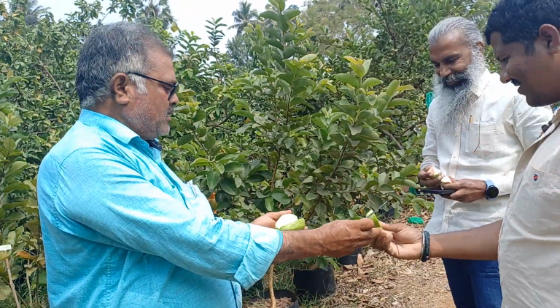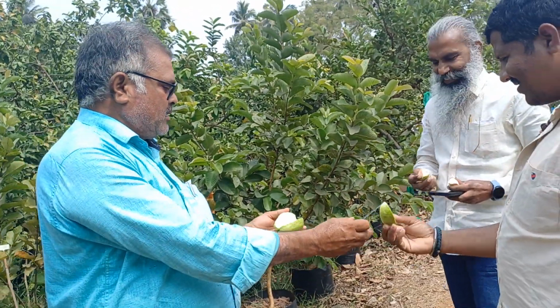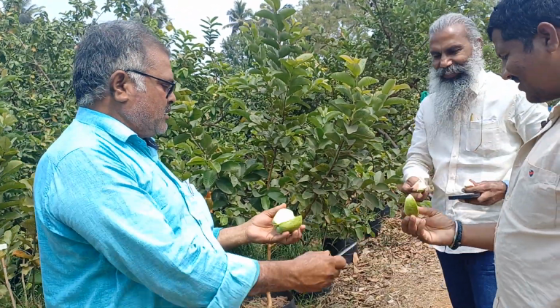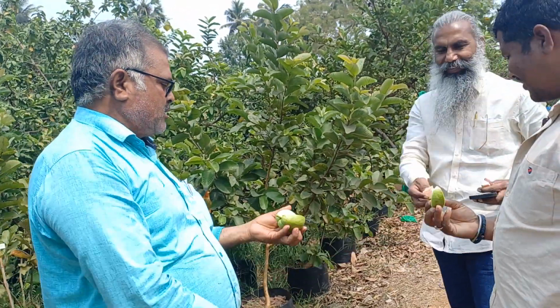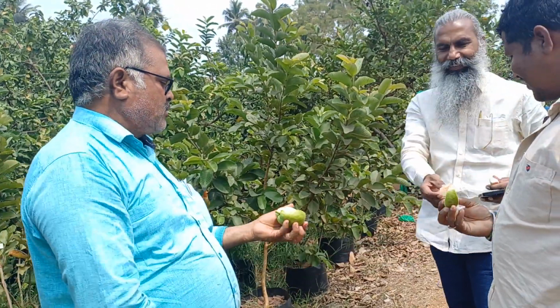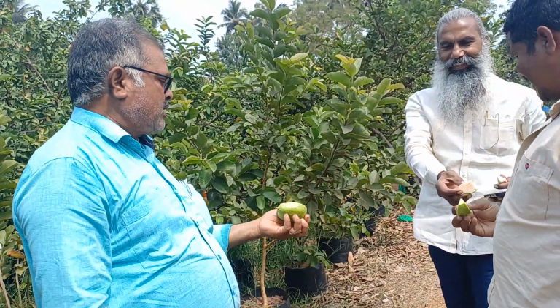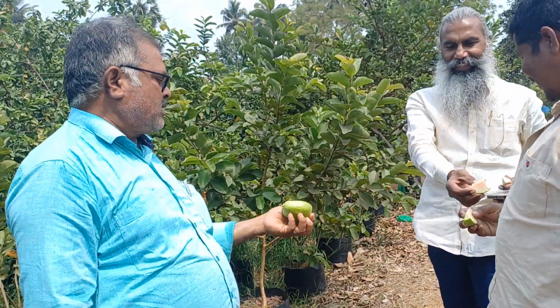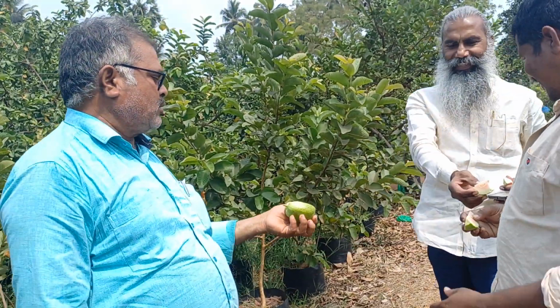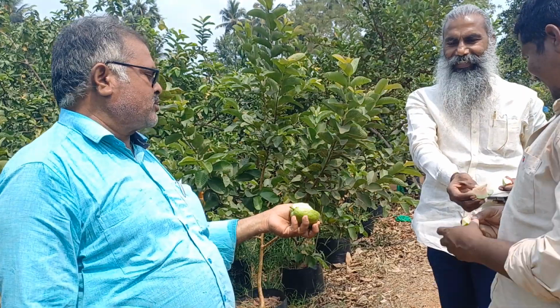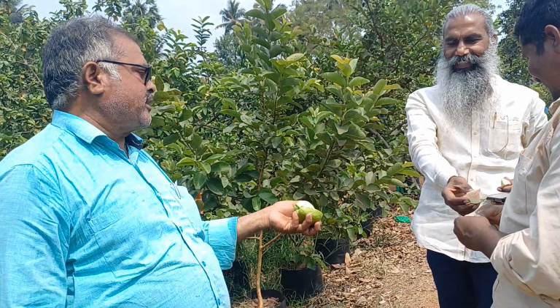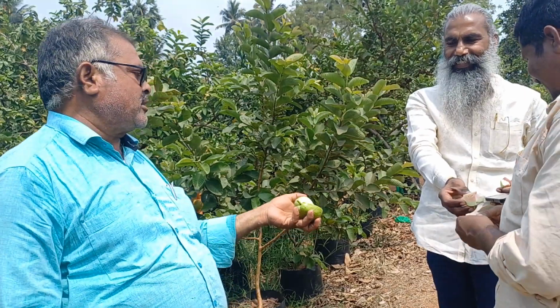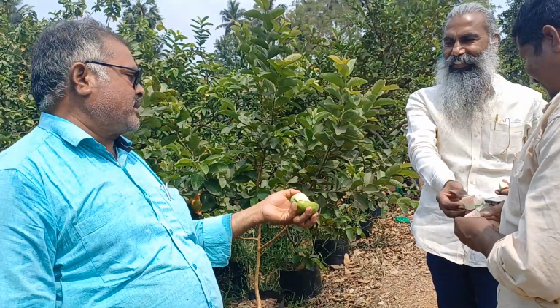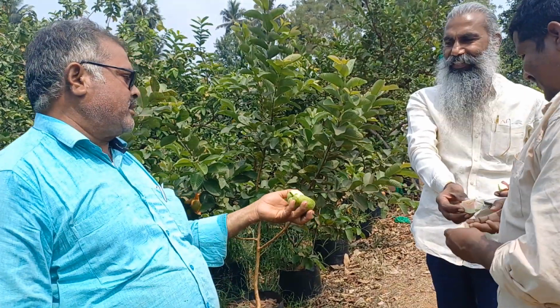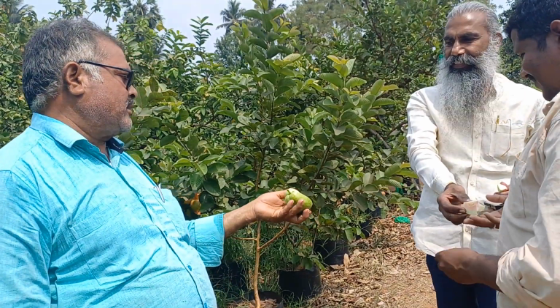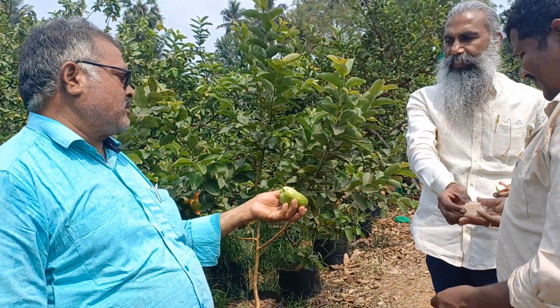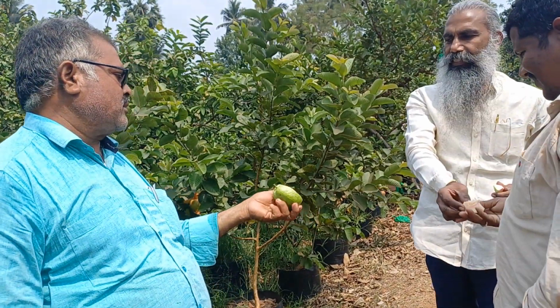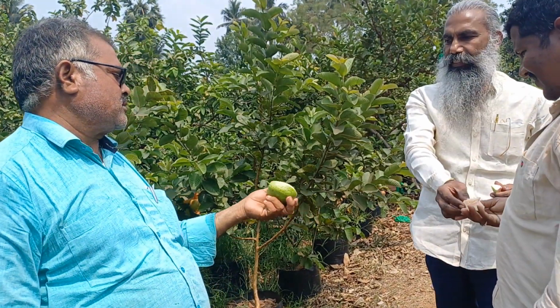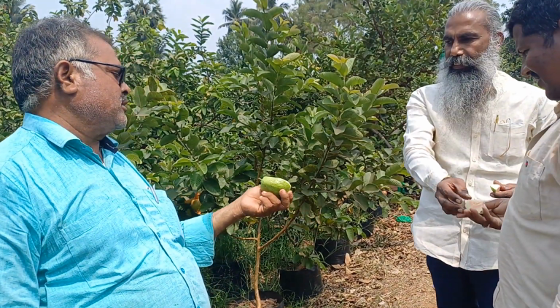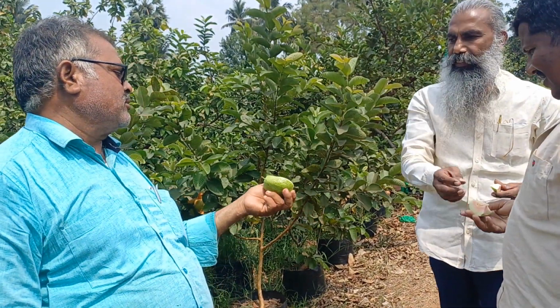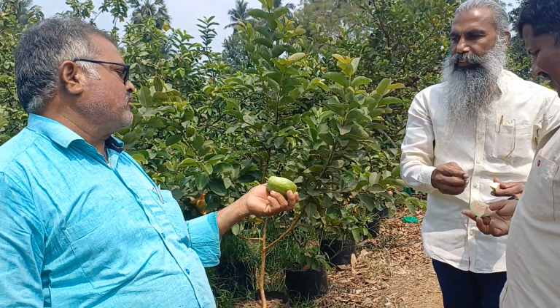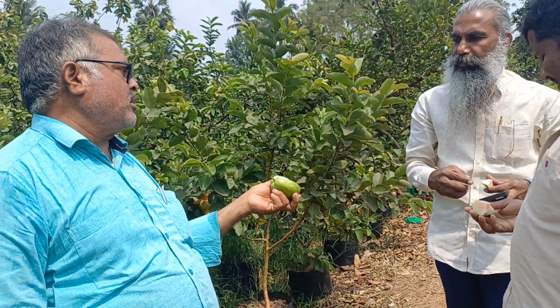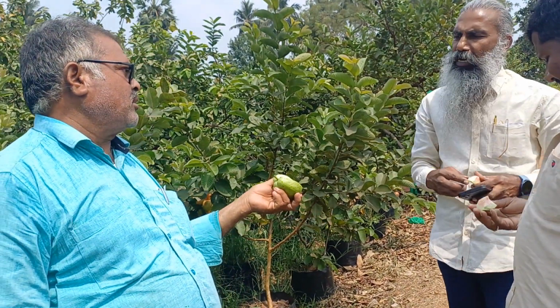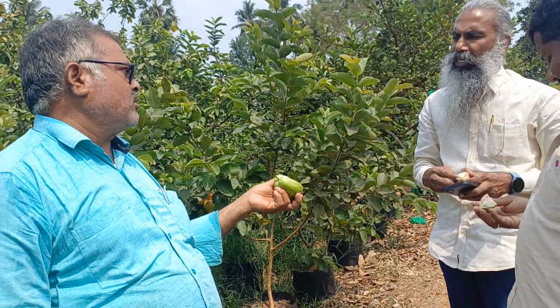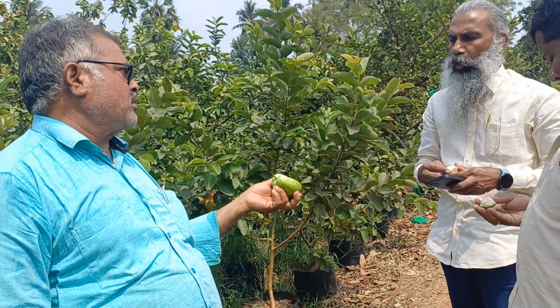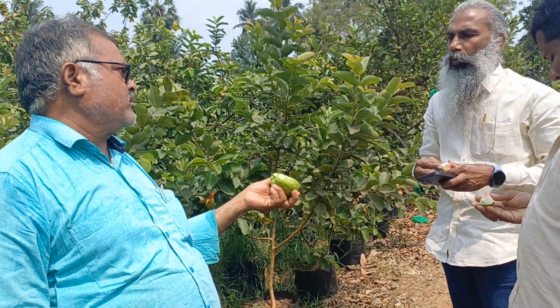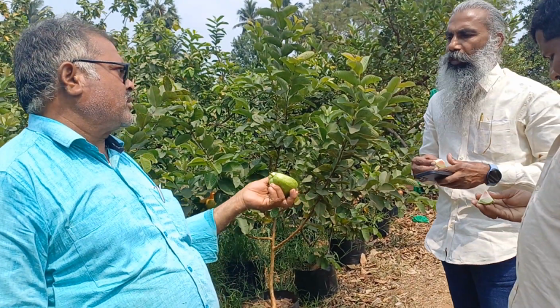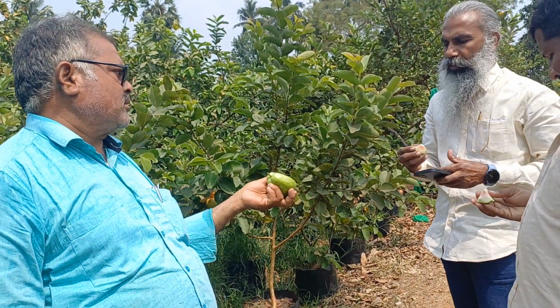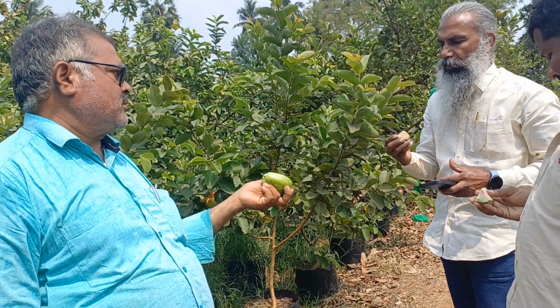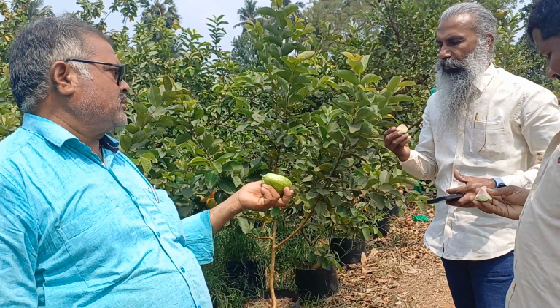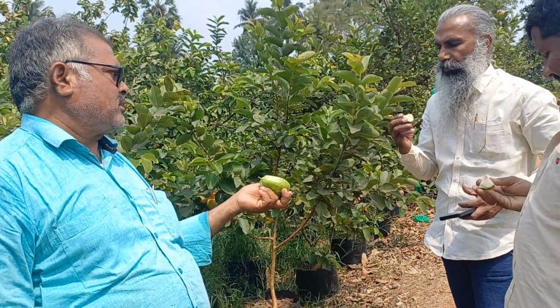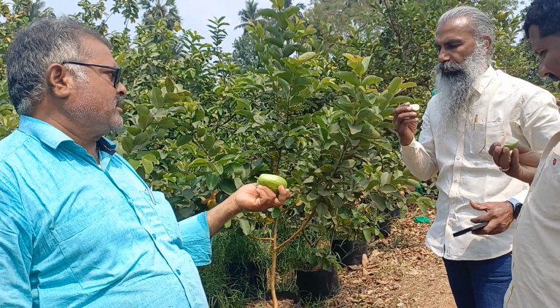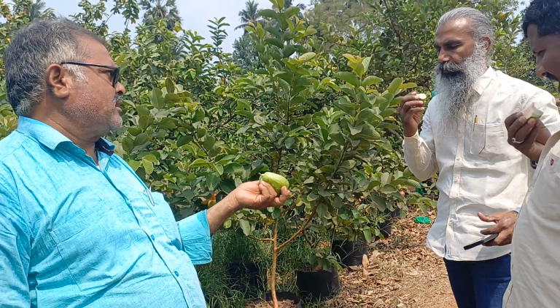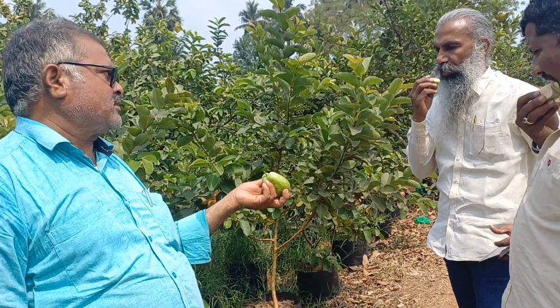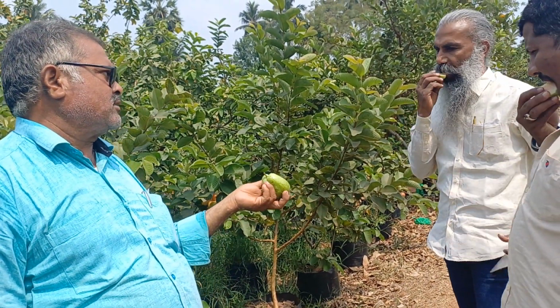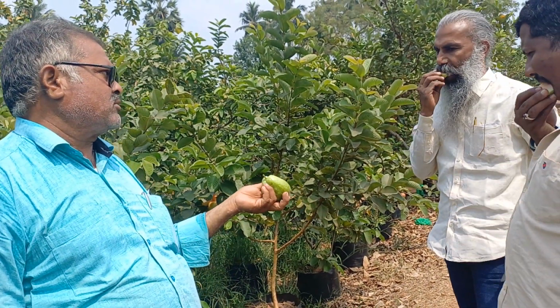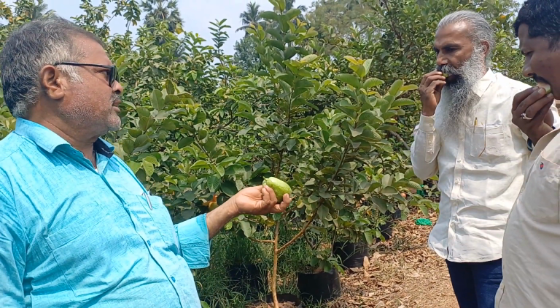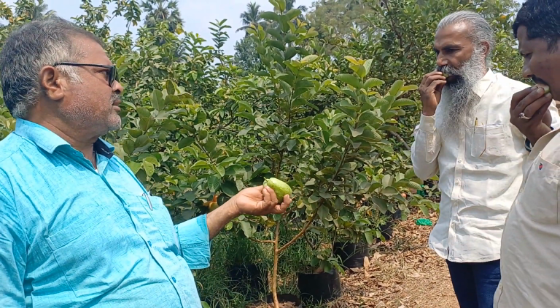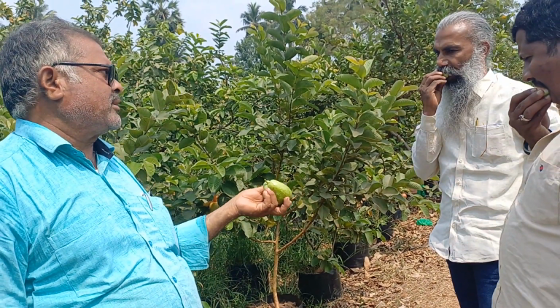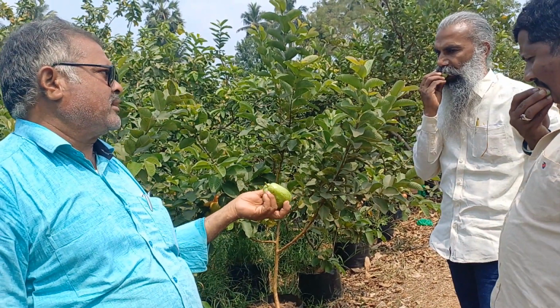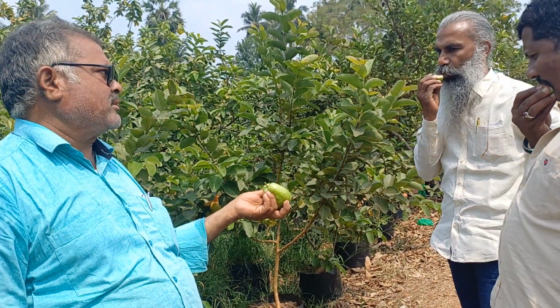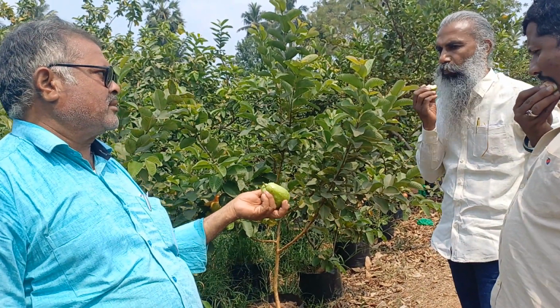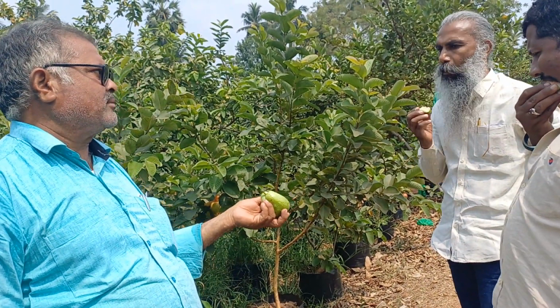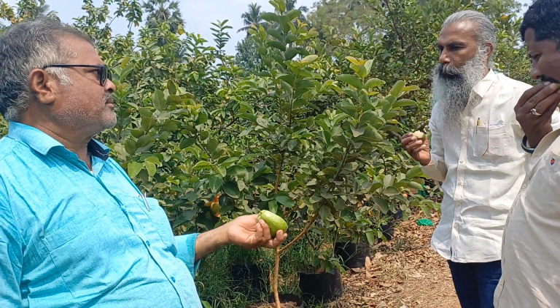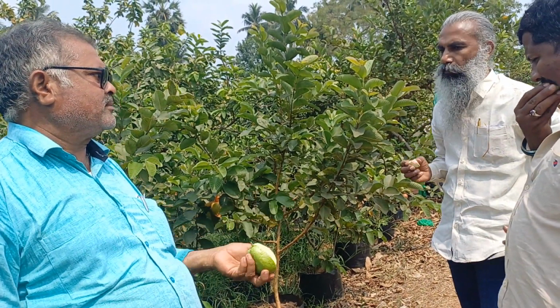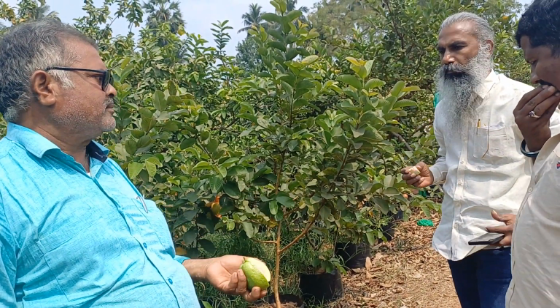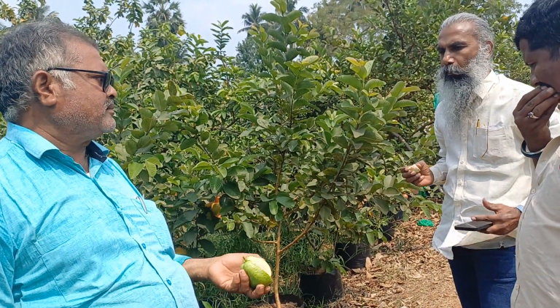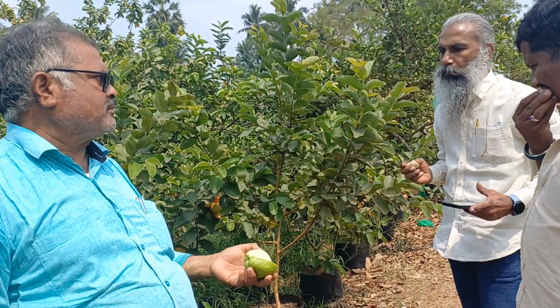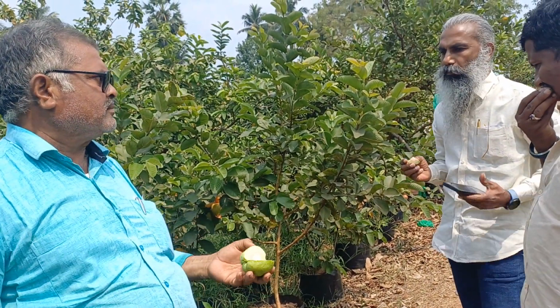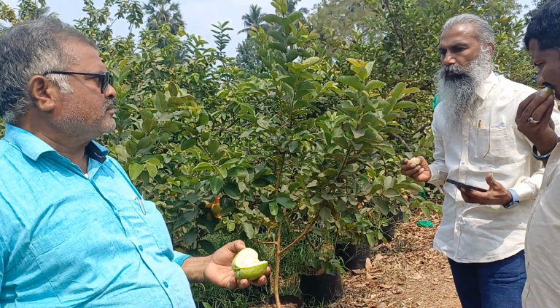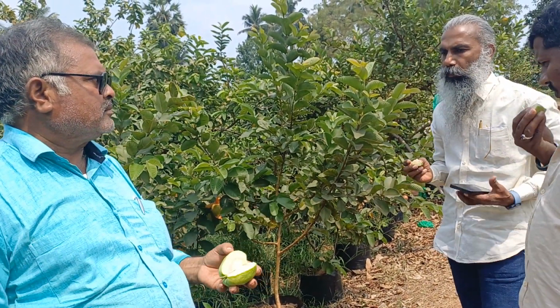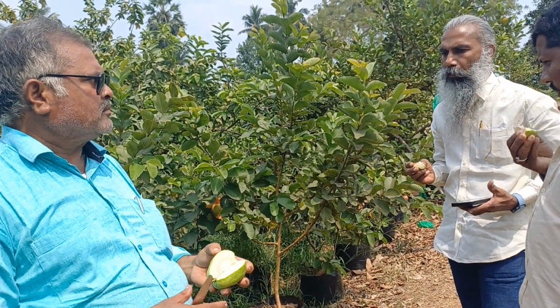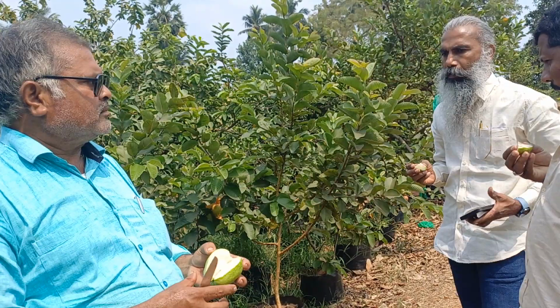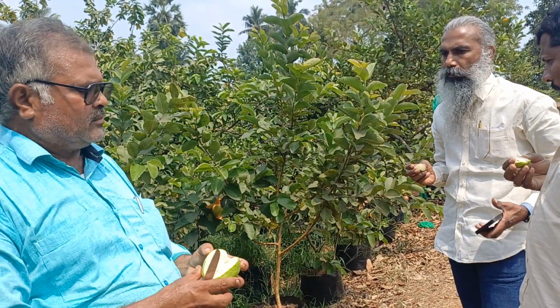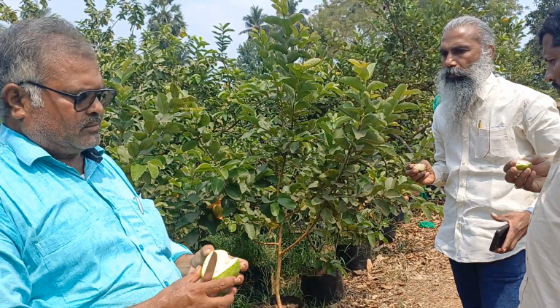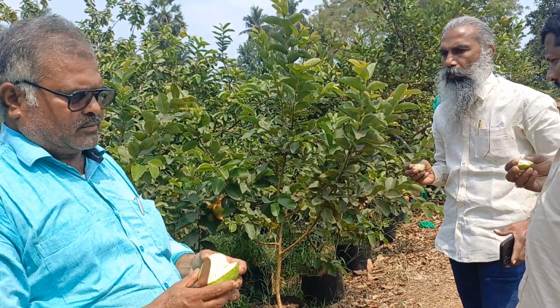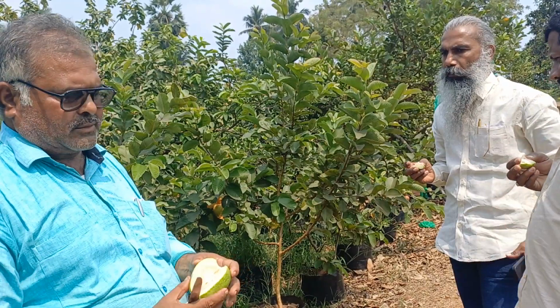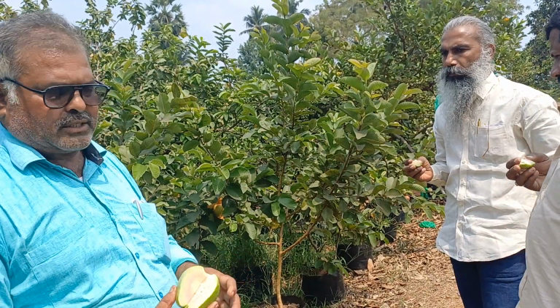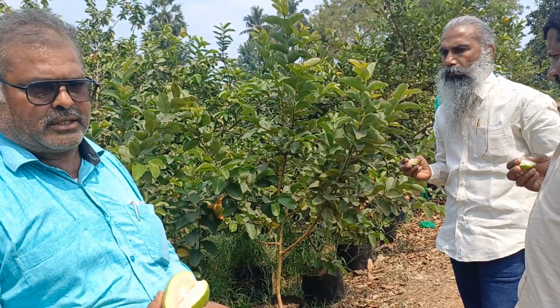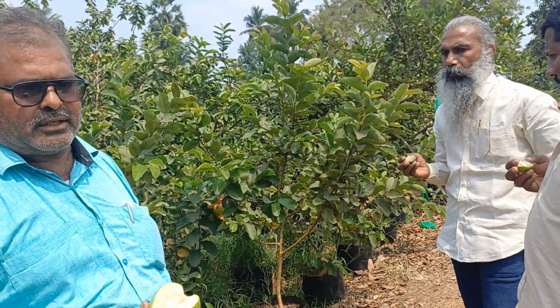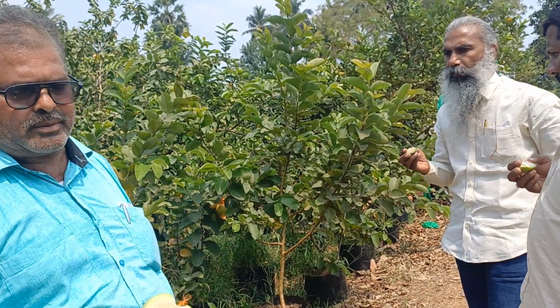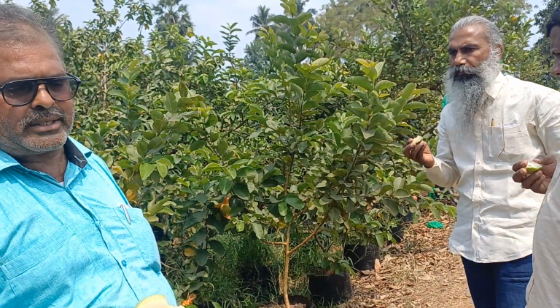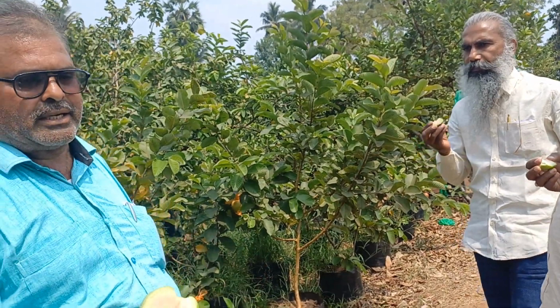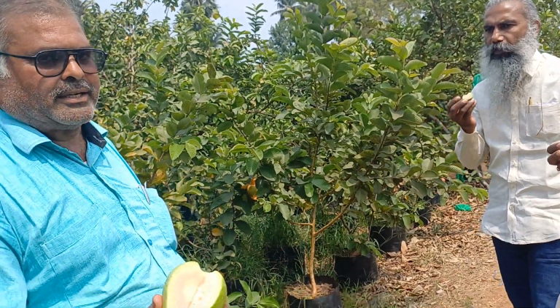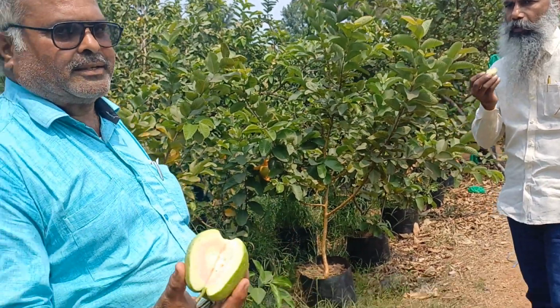This is low seed. This is the seed. This is the best seed, and there.